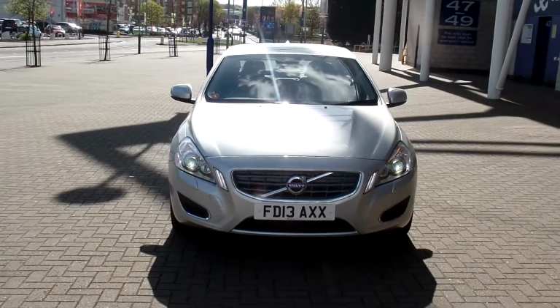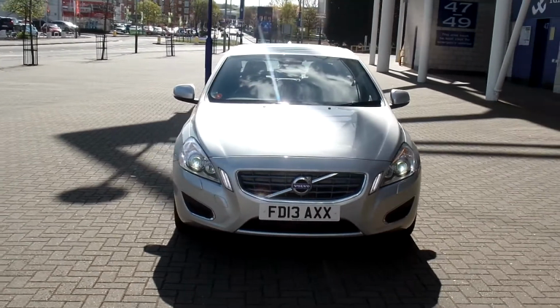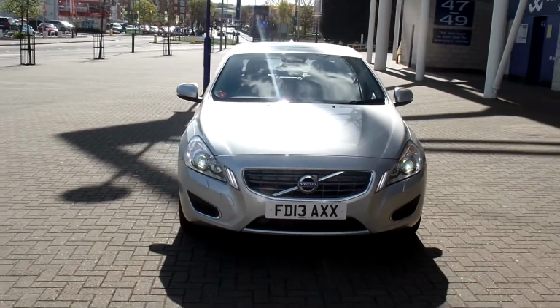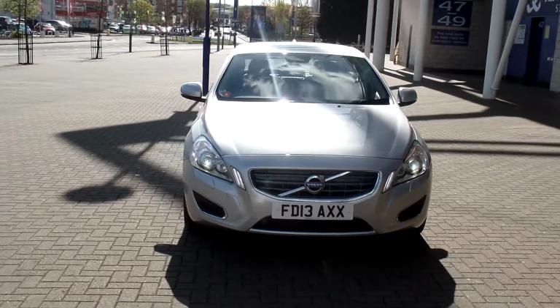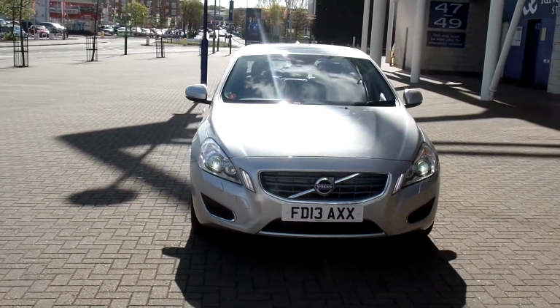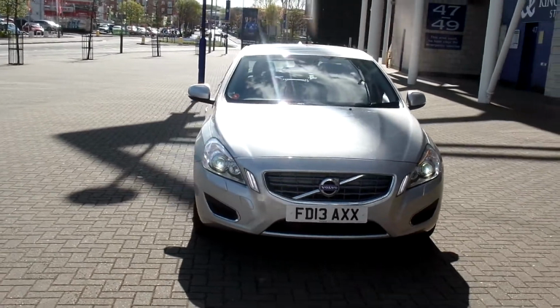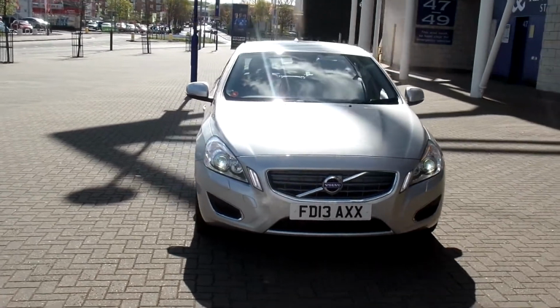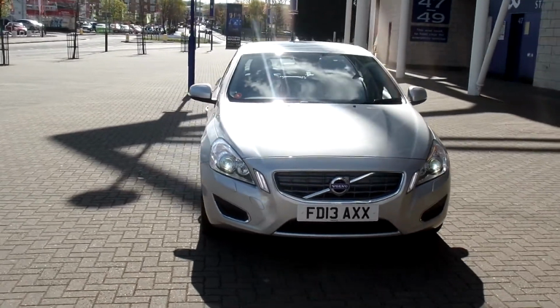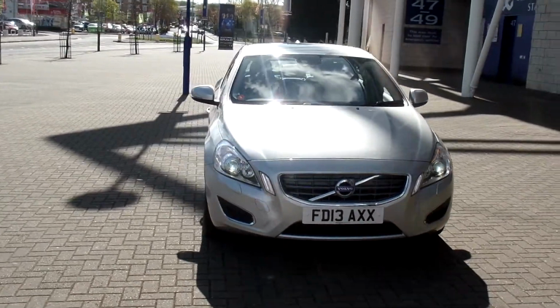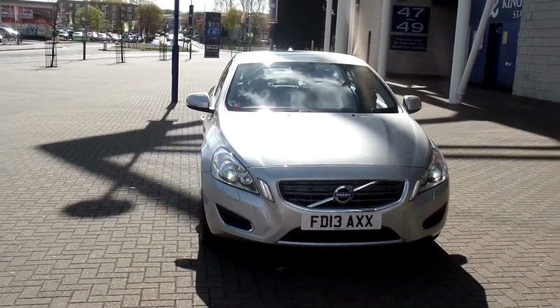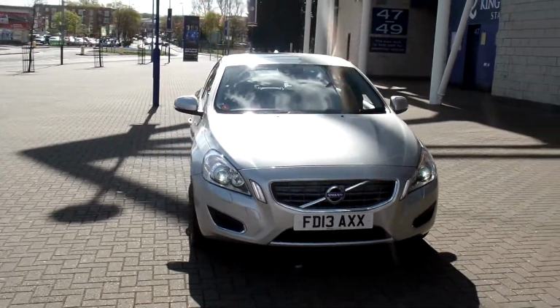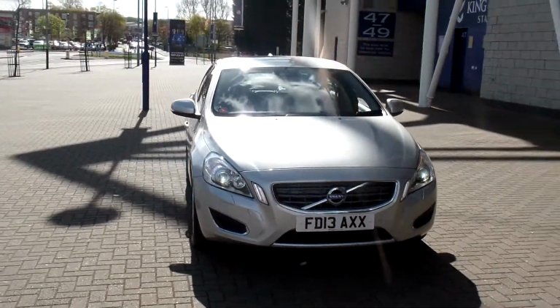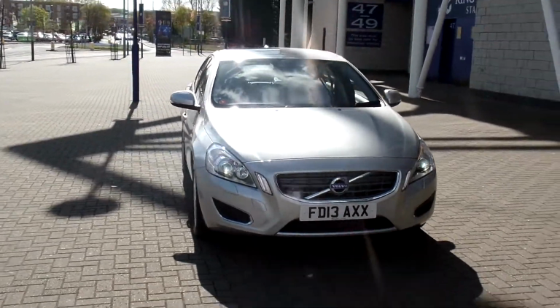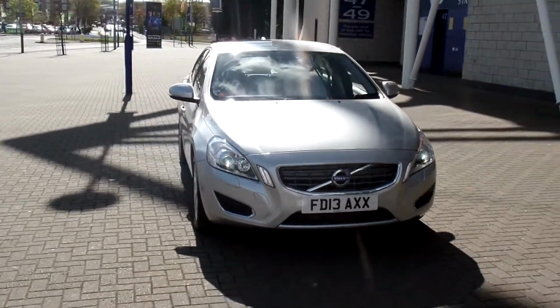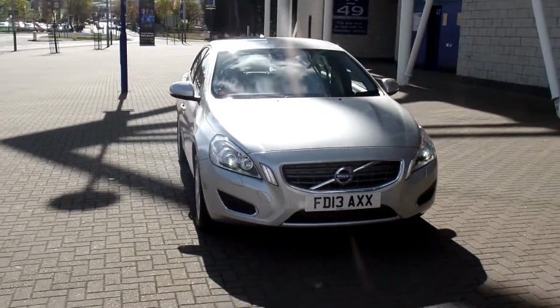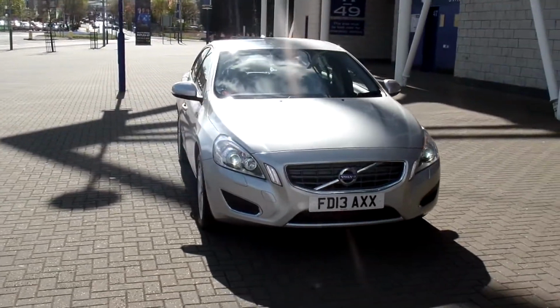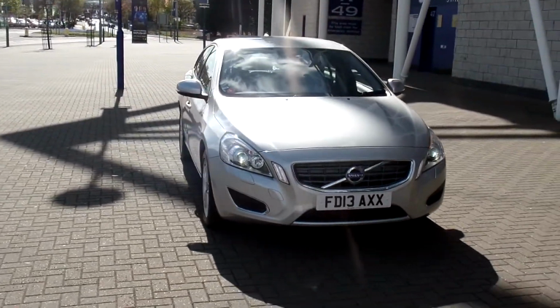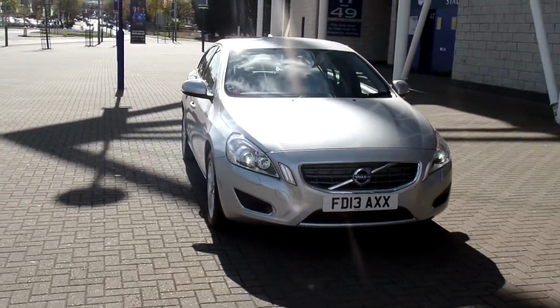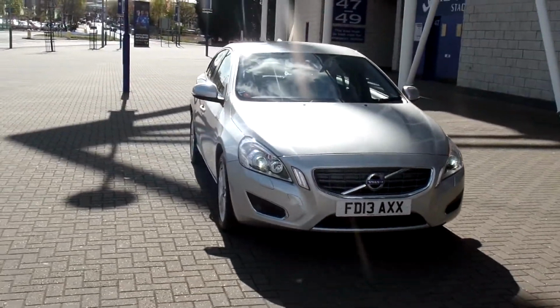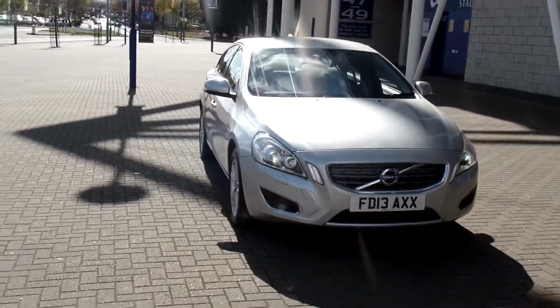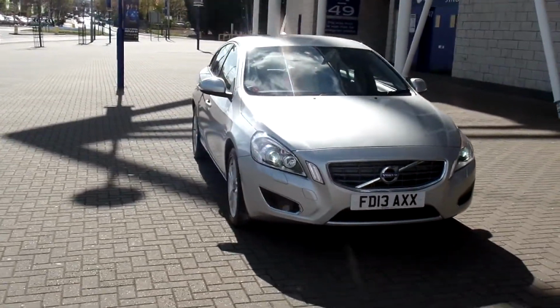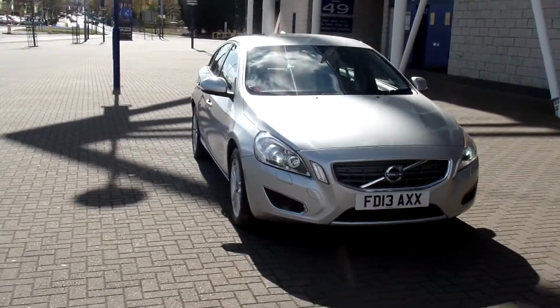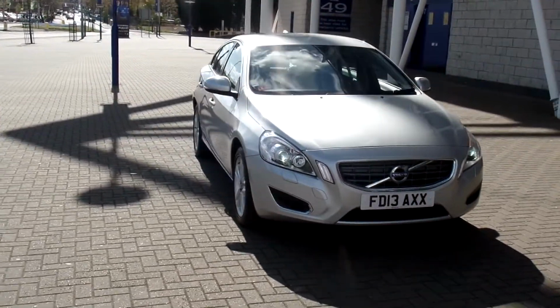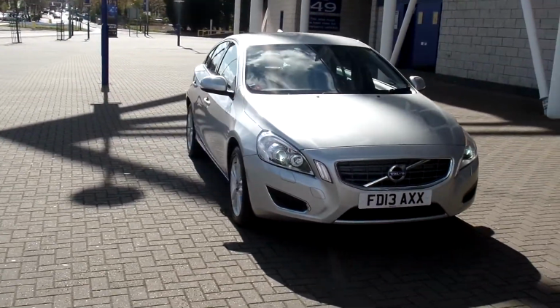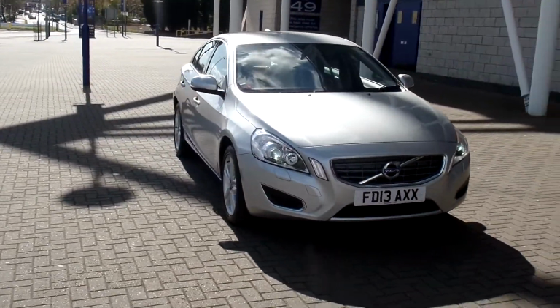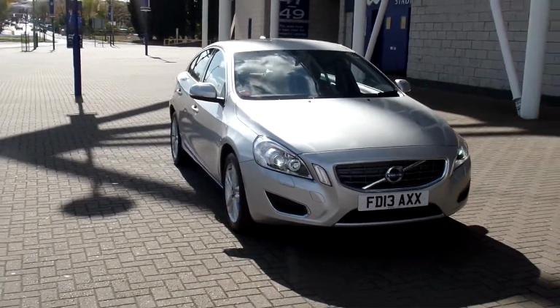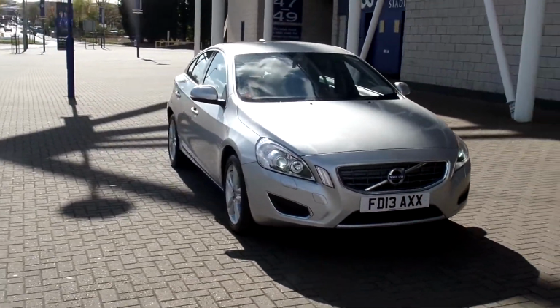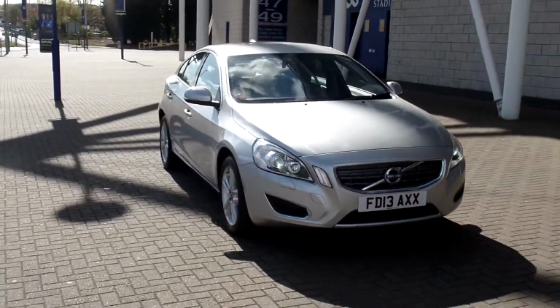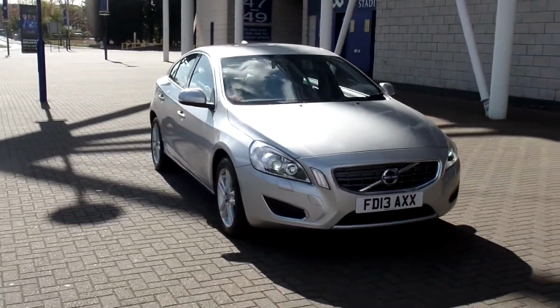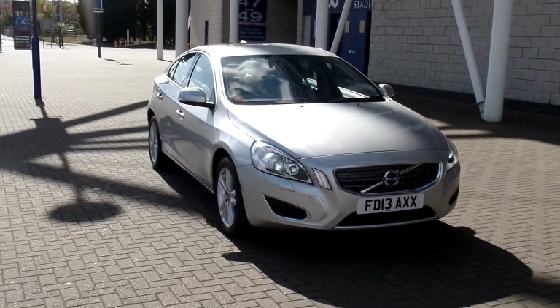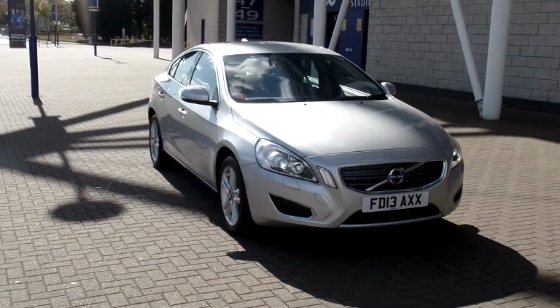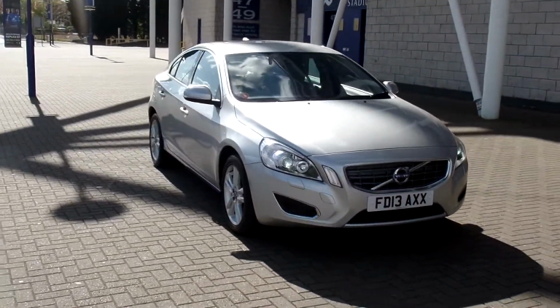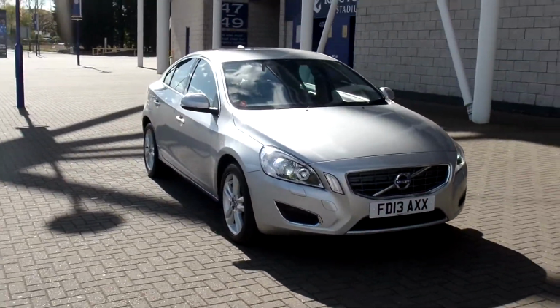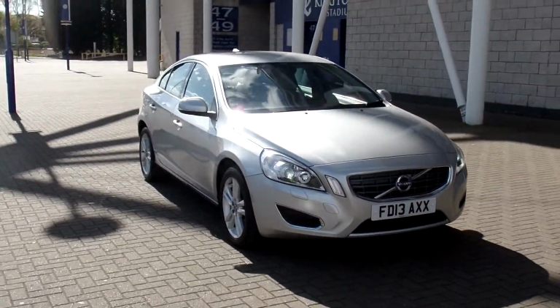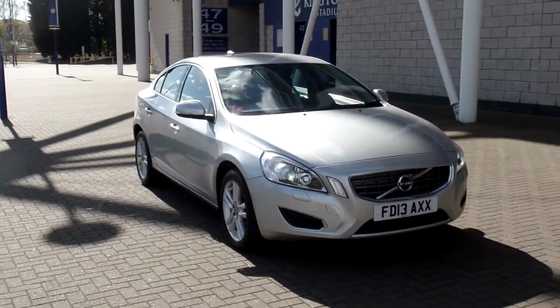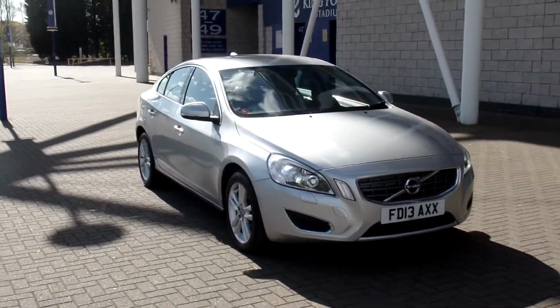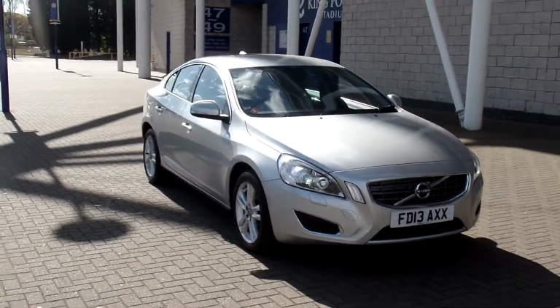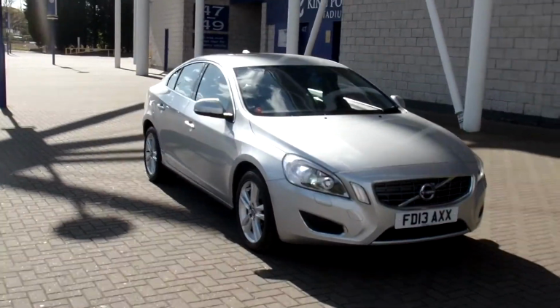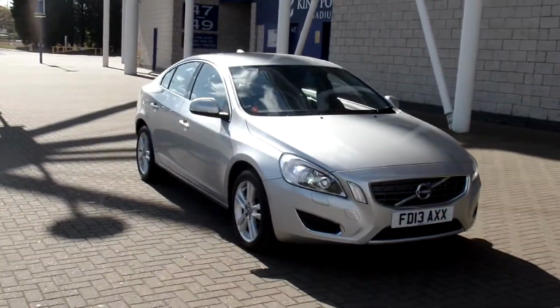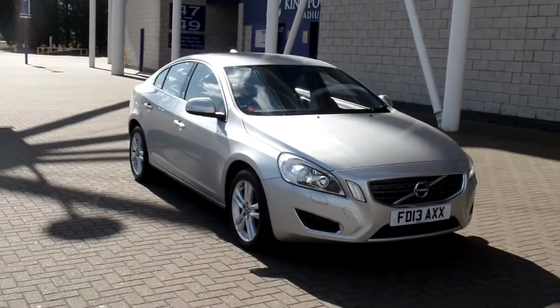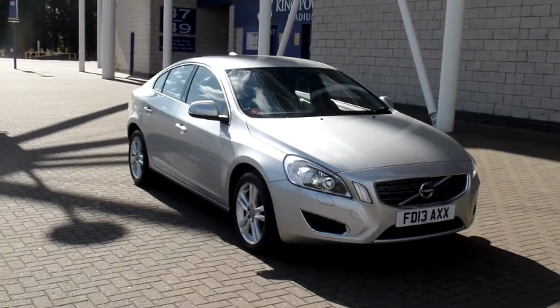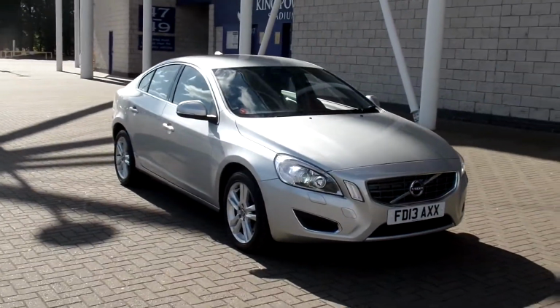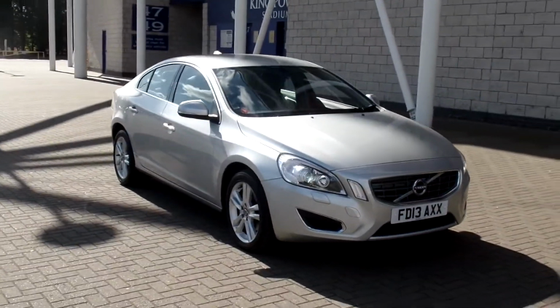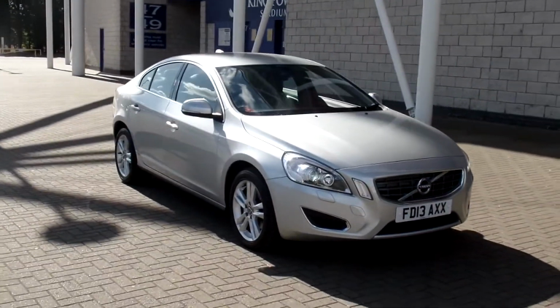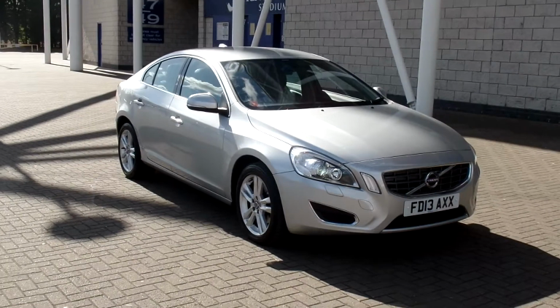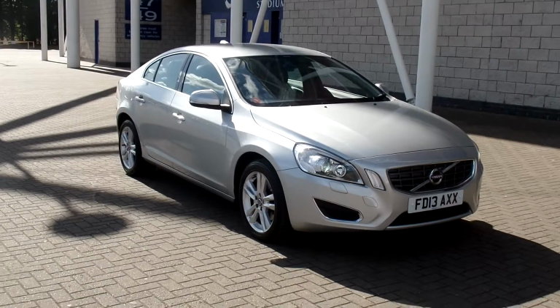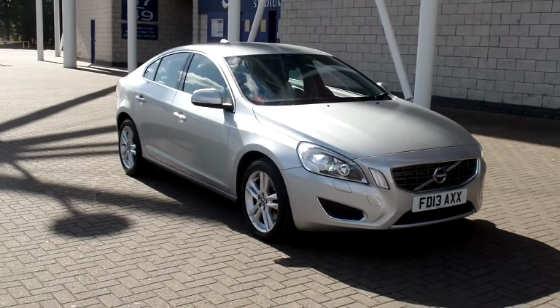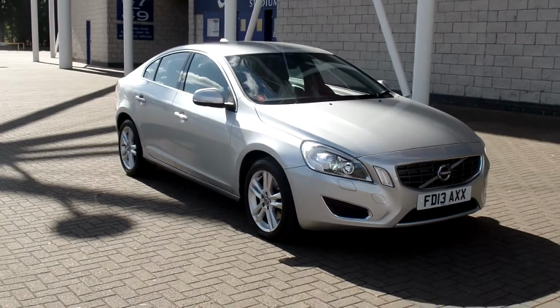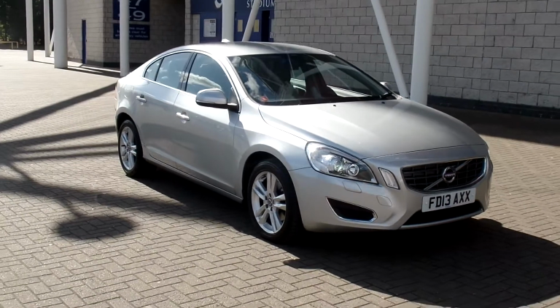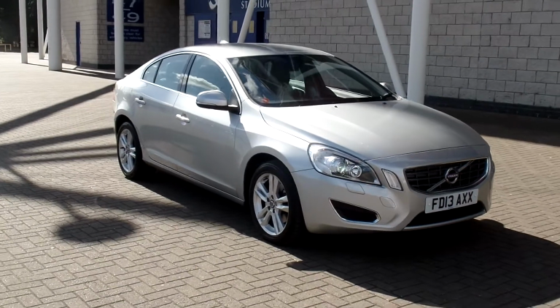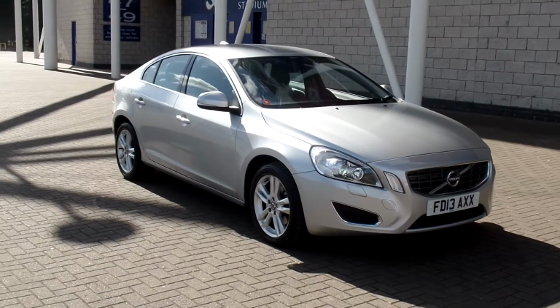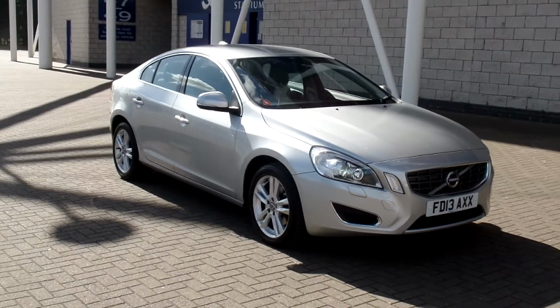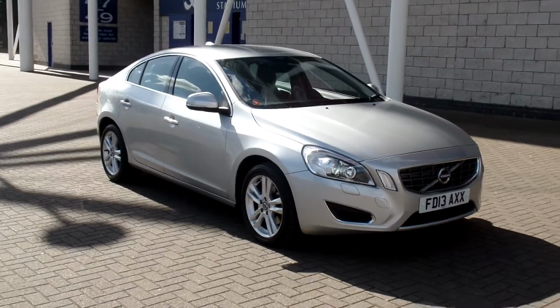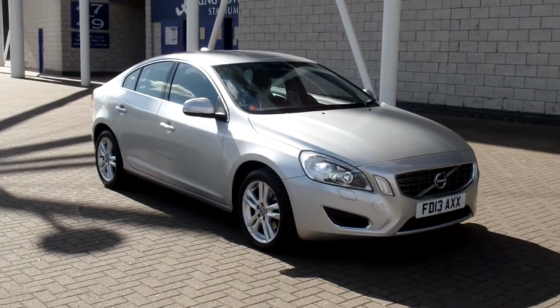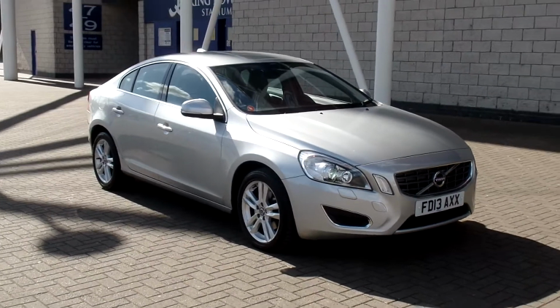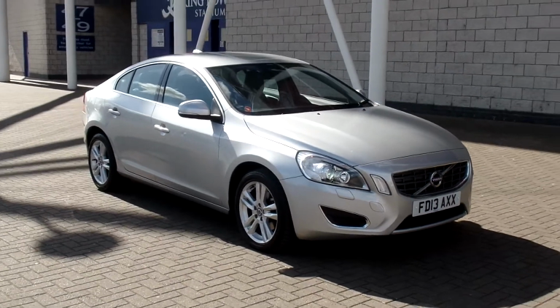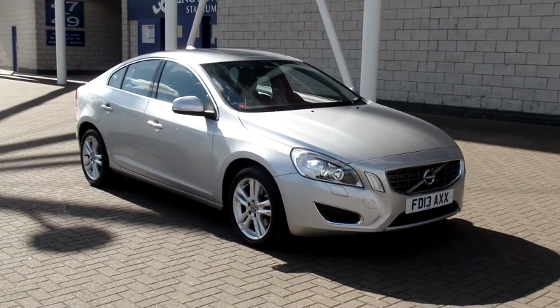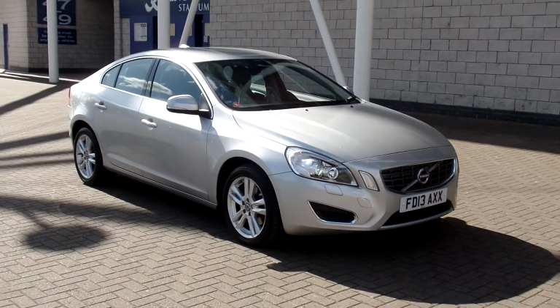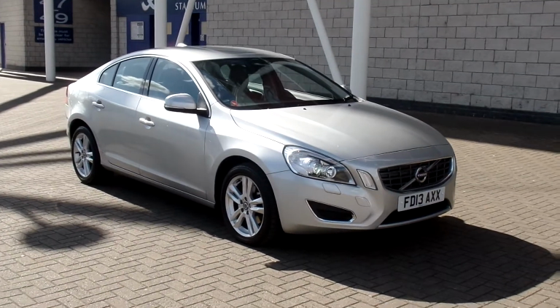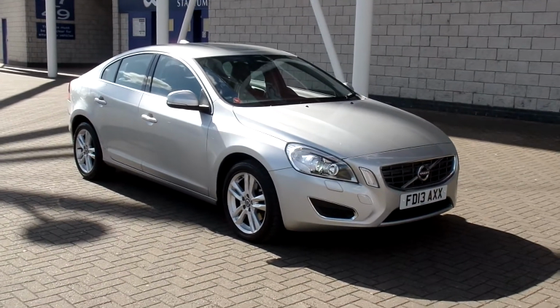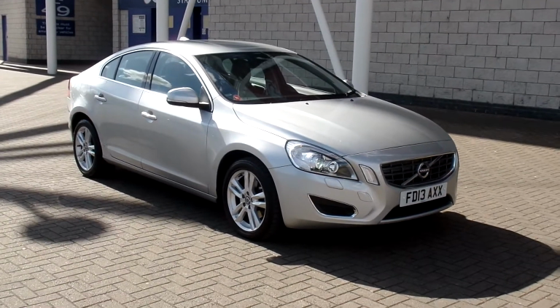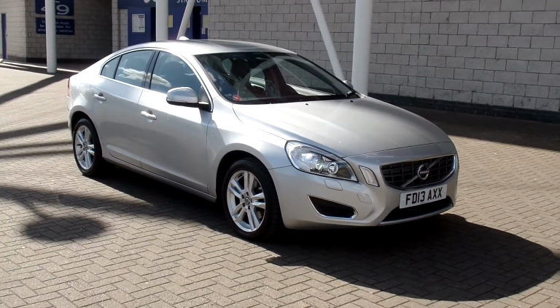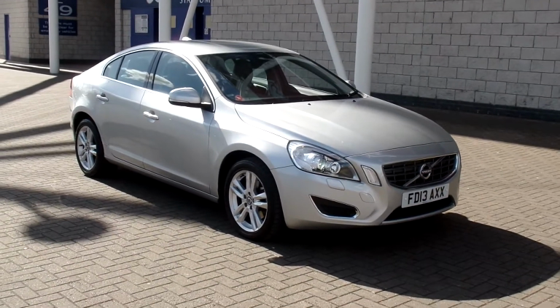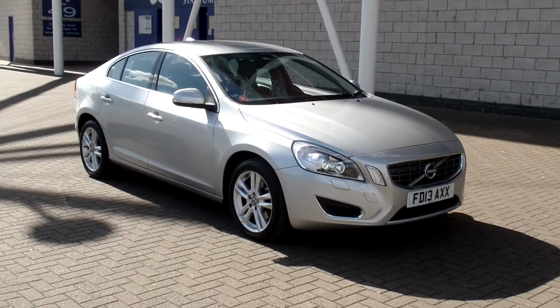You can purchase this car online today by clicking the reserve online button to the right of this video. Thanks for watching, goodbye Sturges.